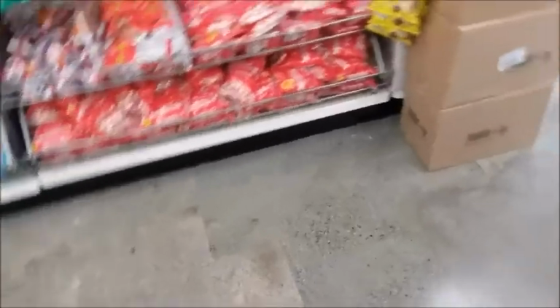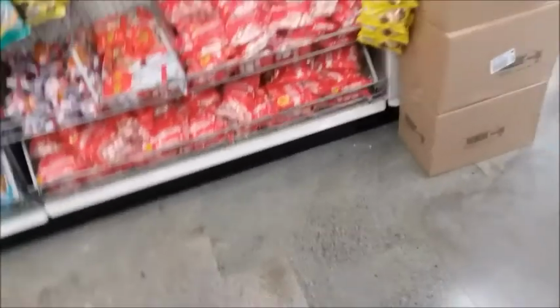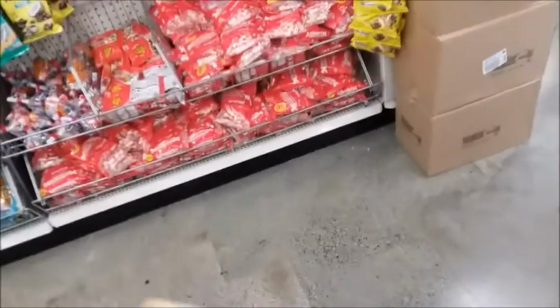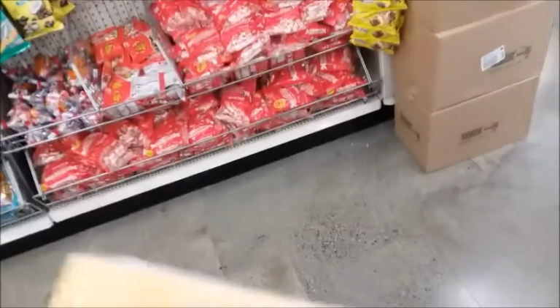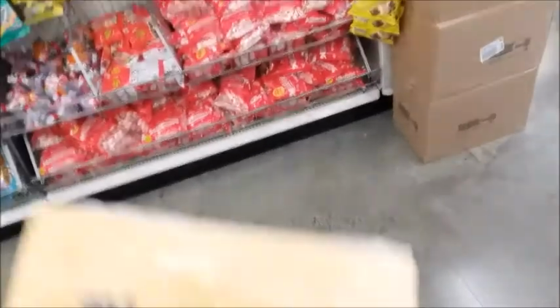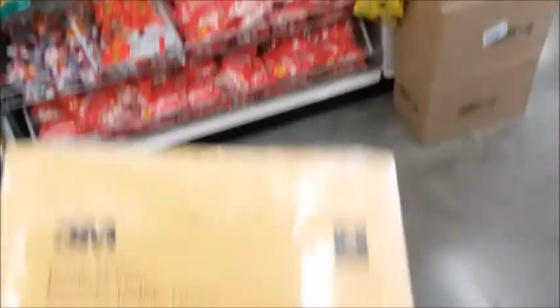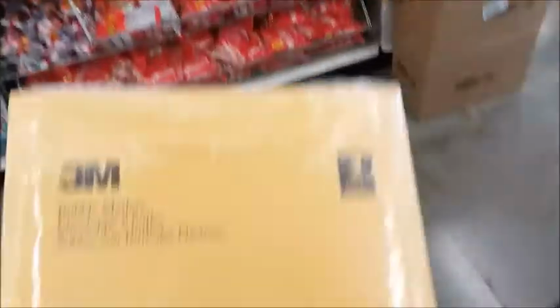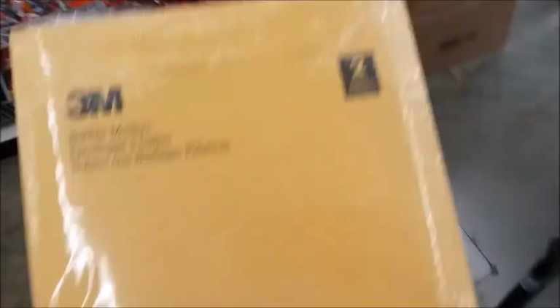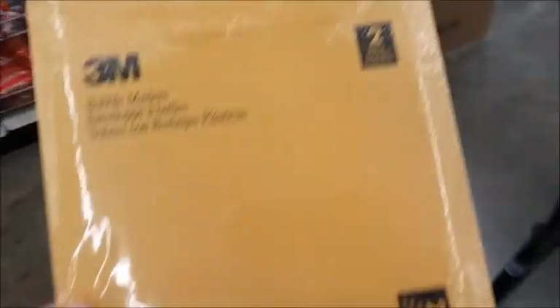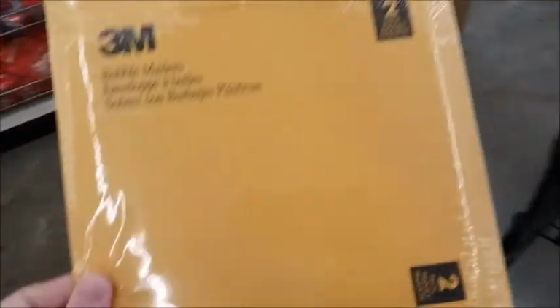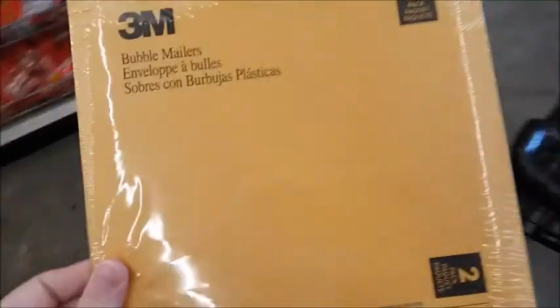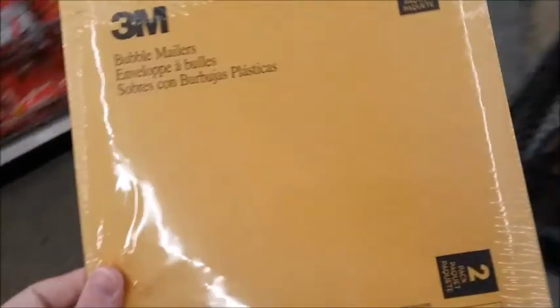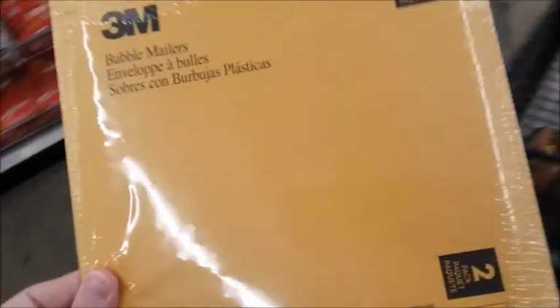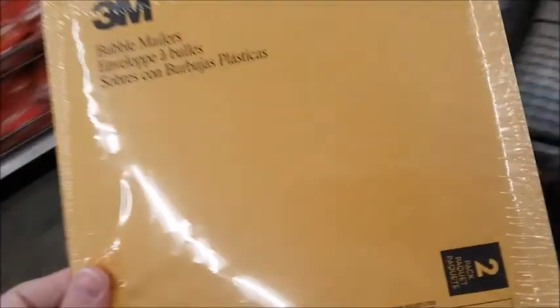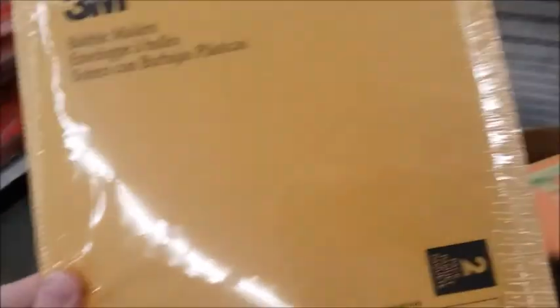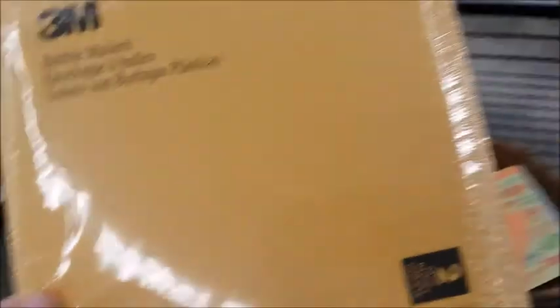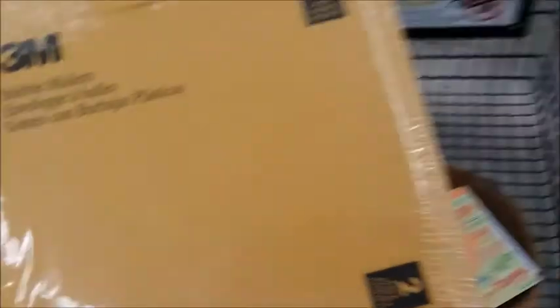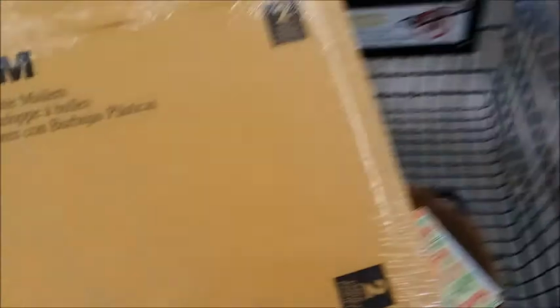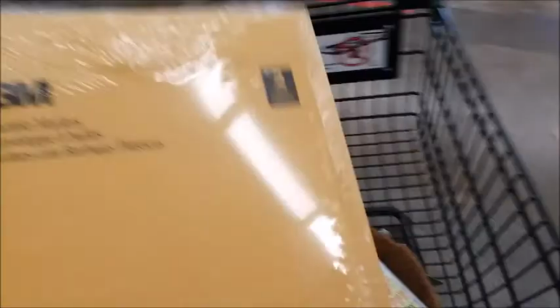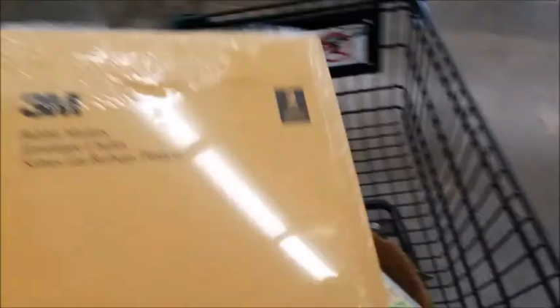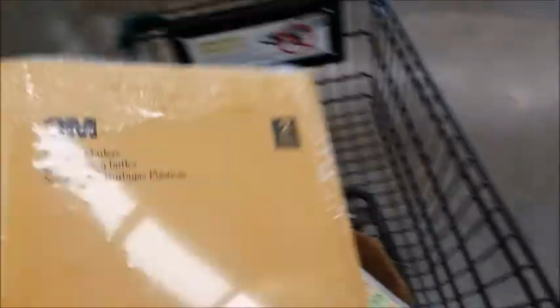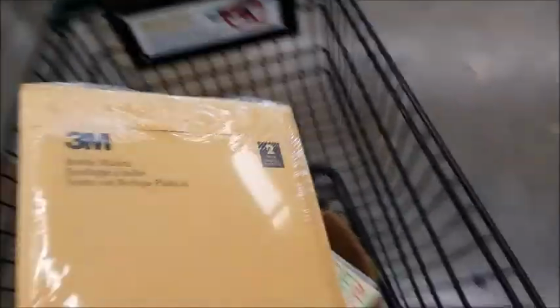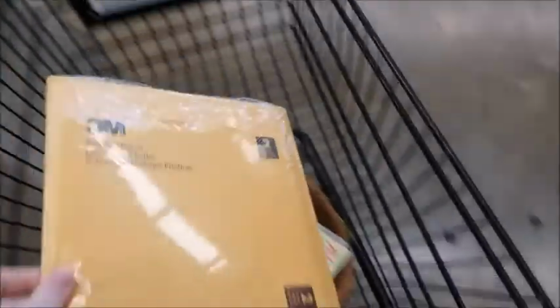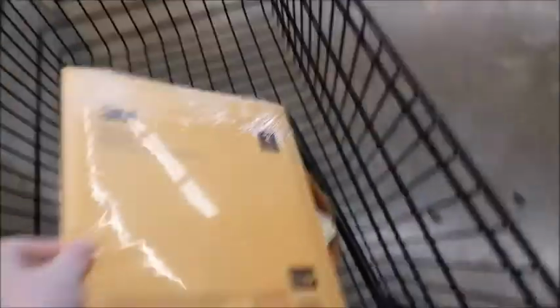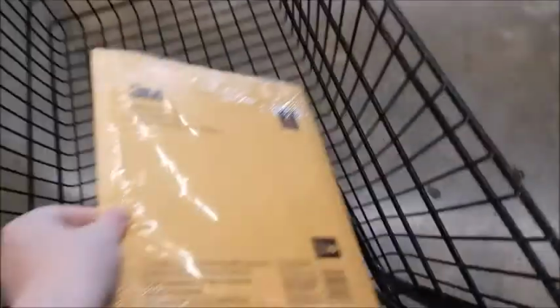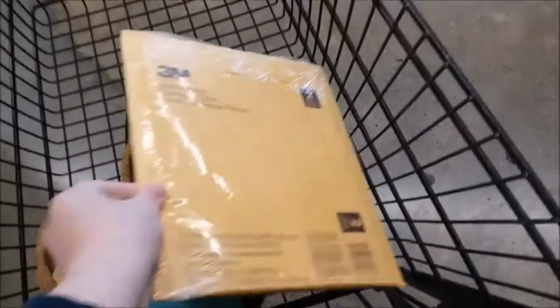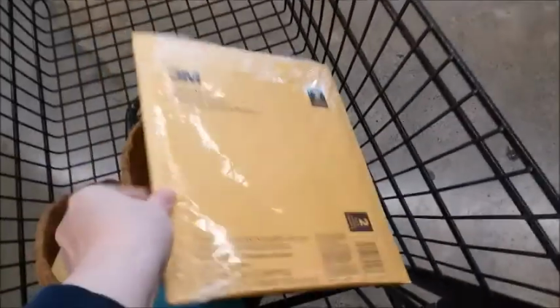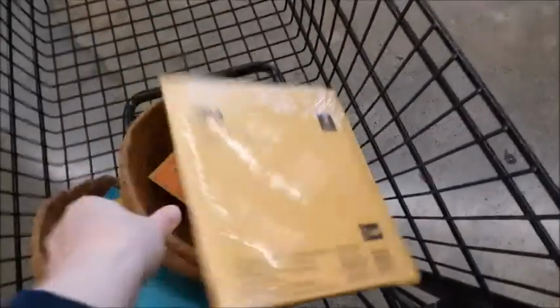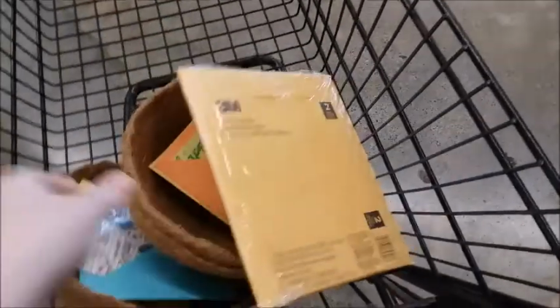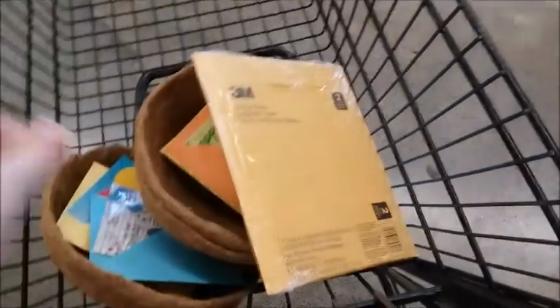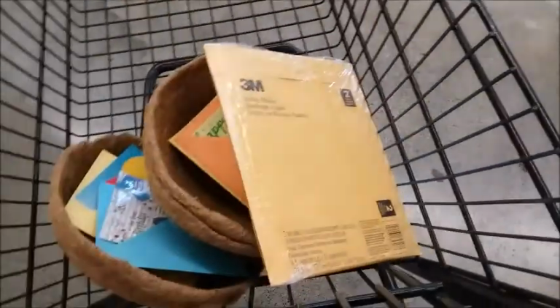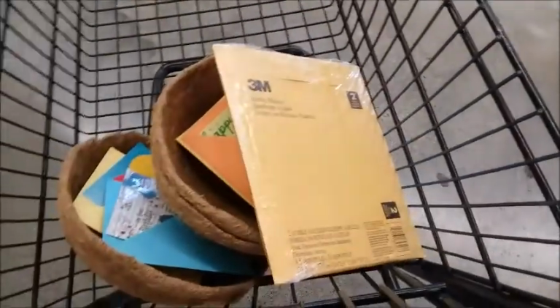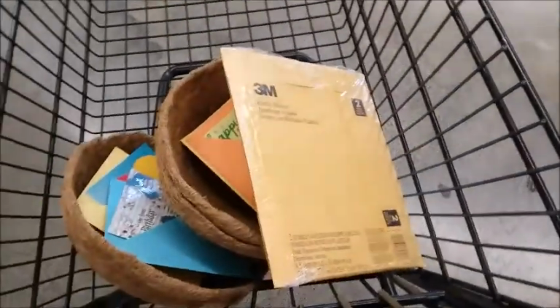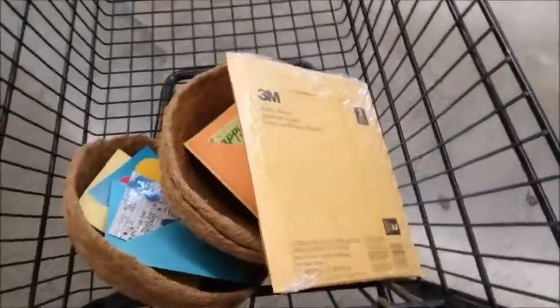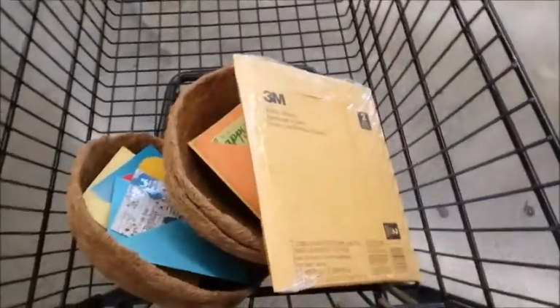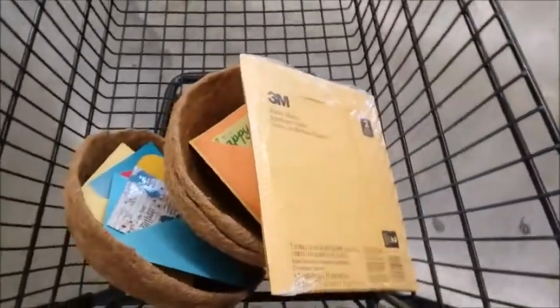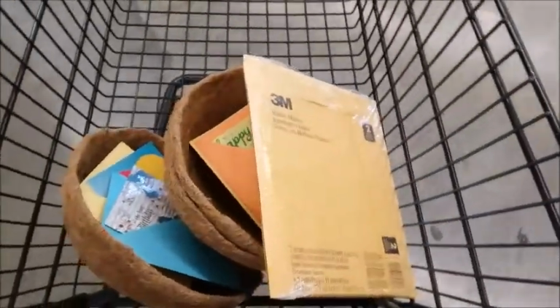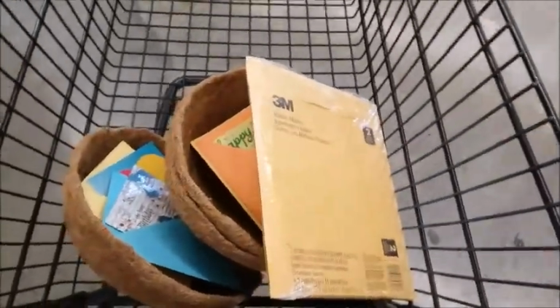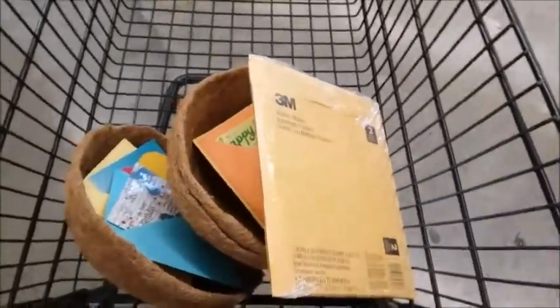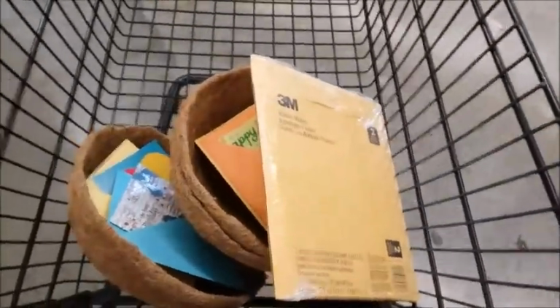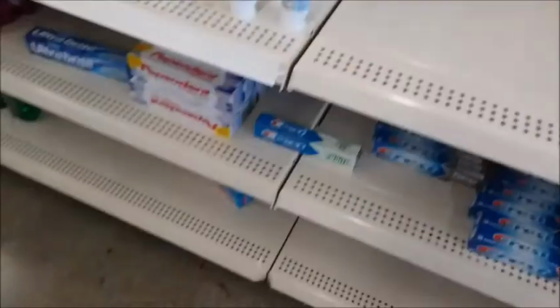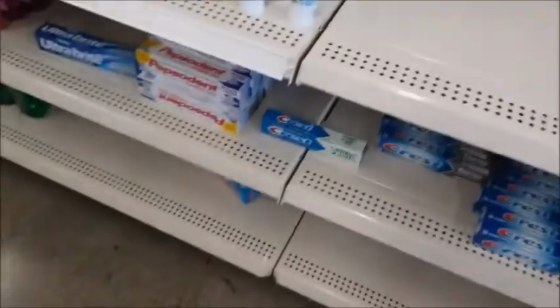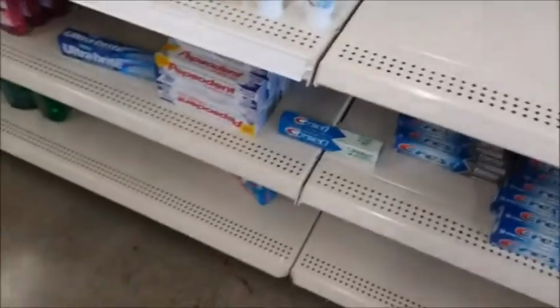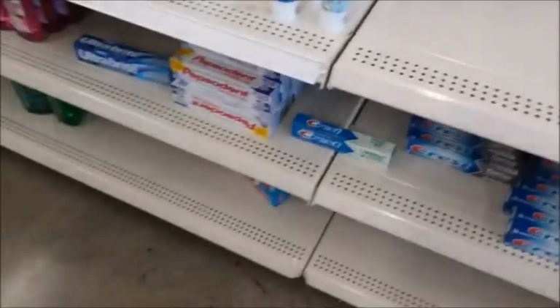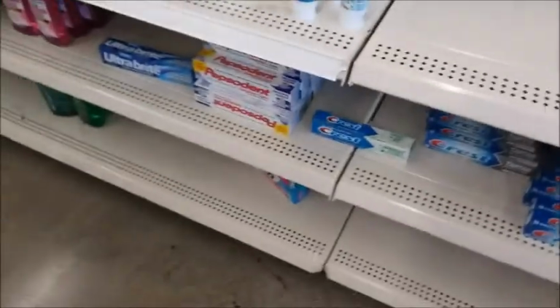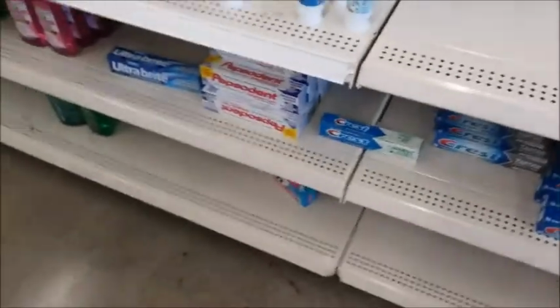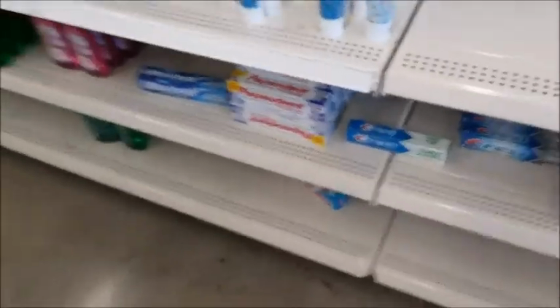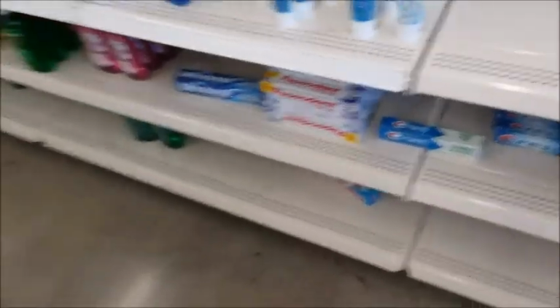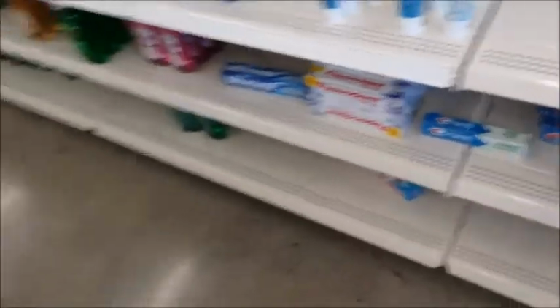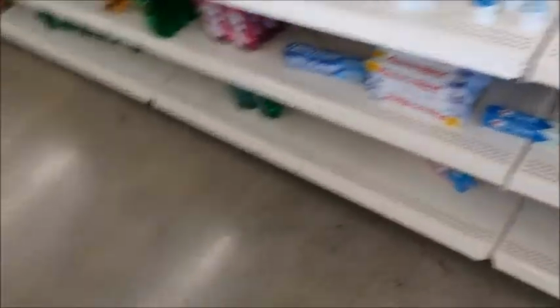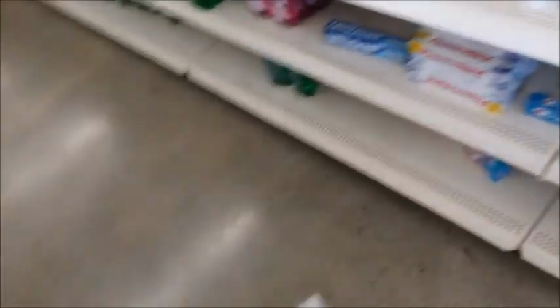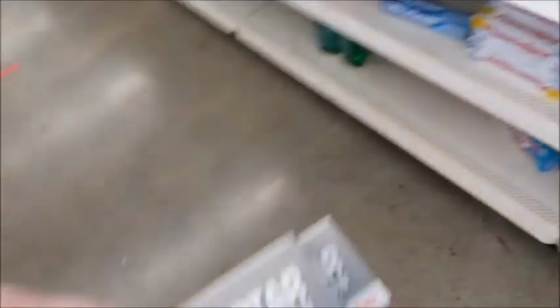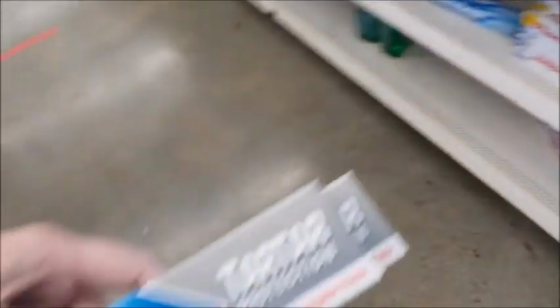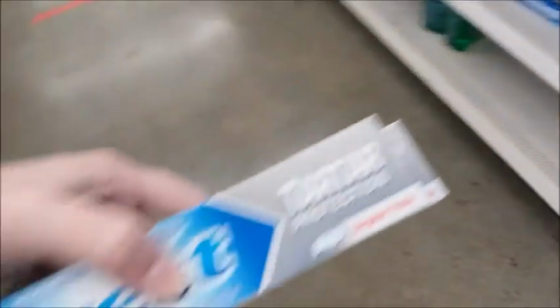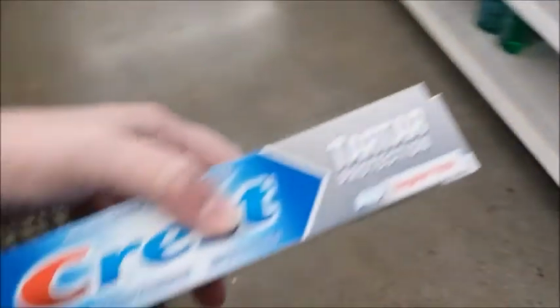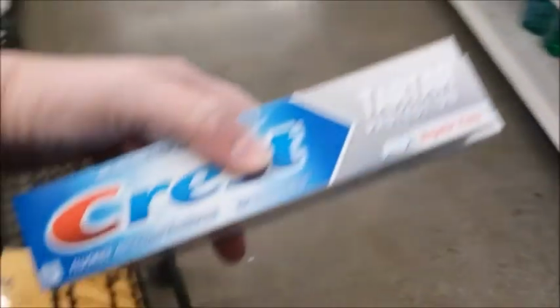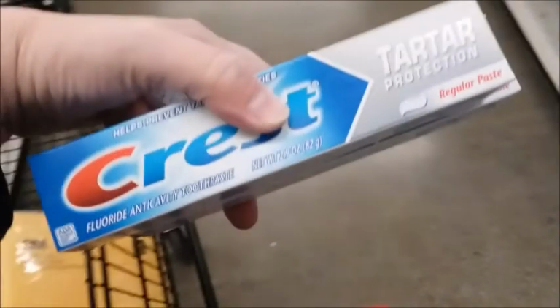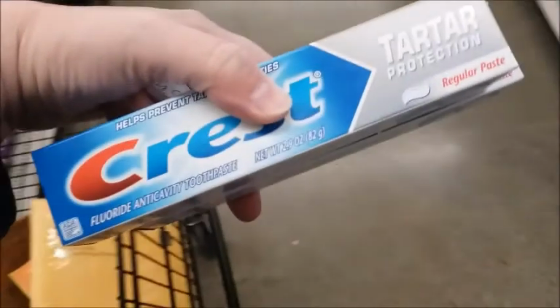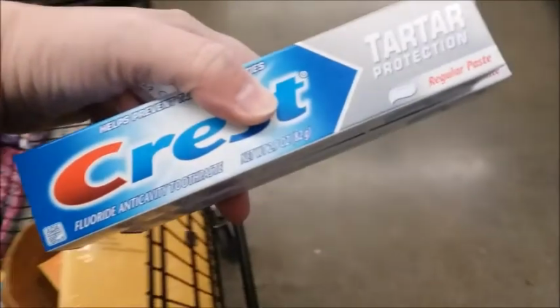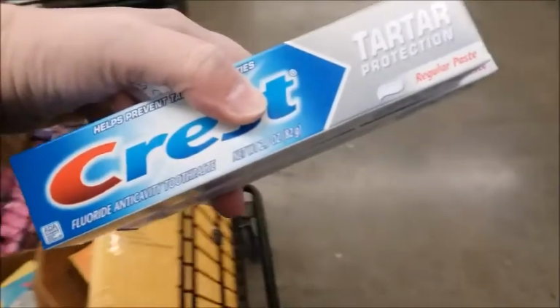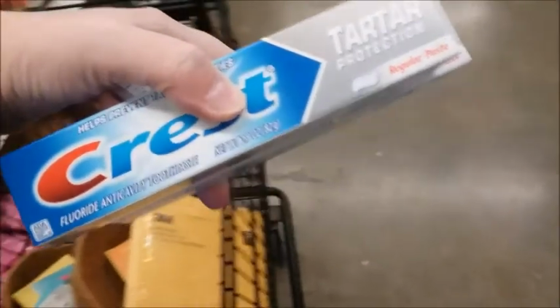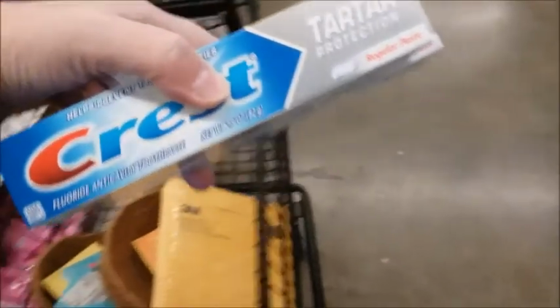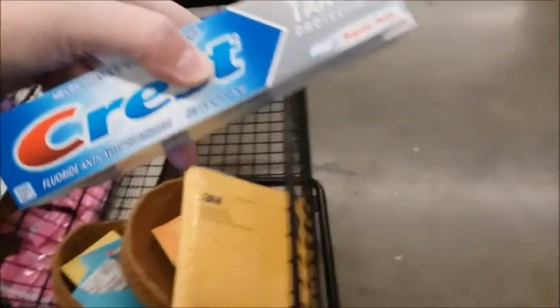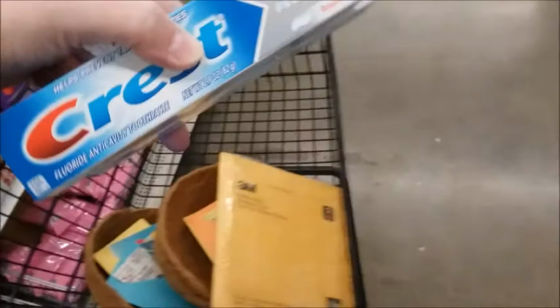I'm gonna get some of these and get some toothpaste.